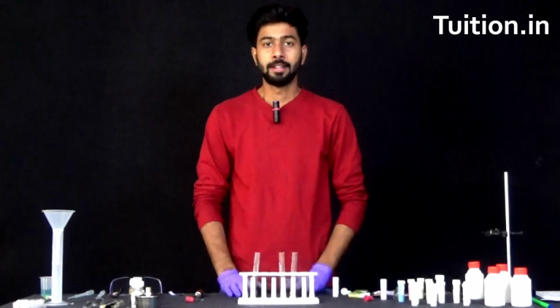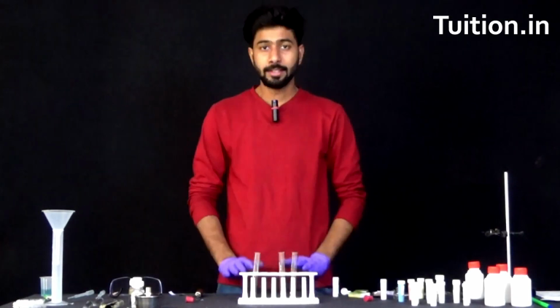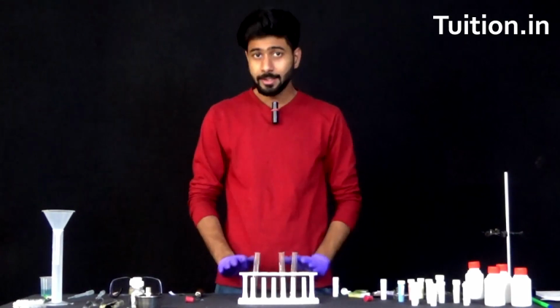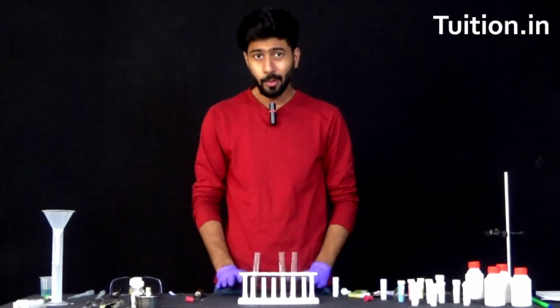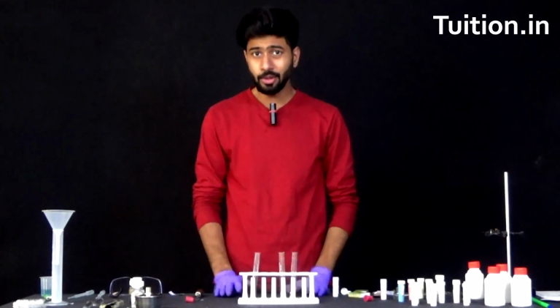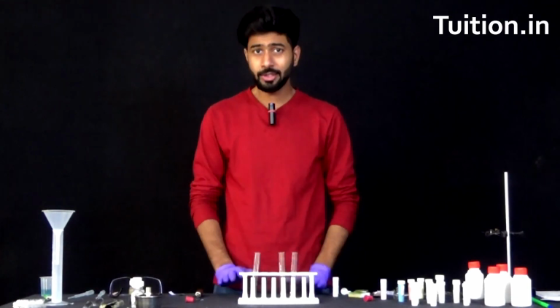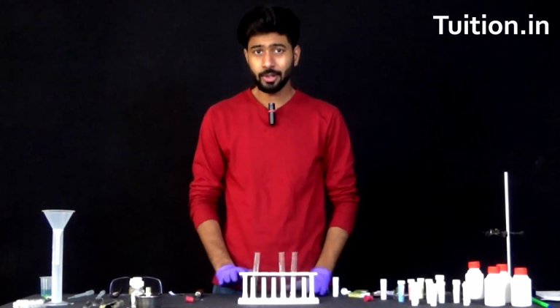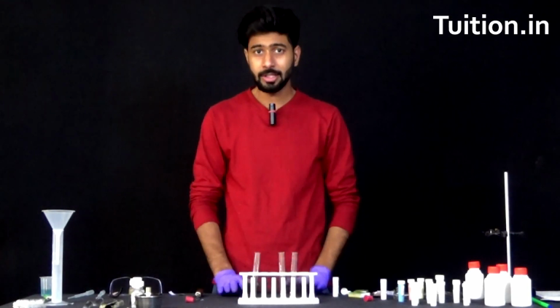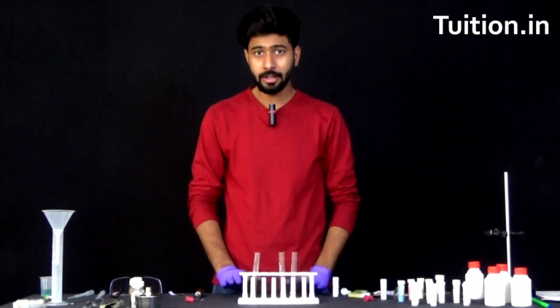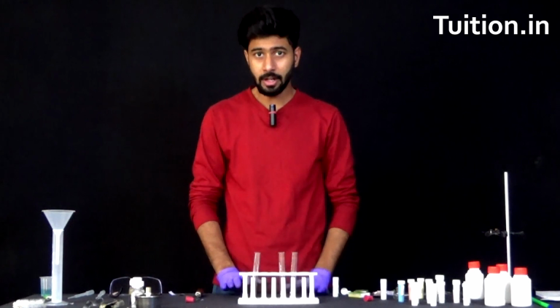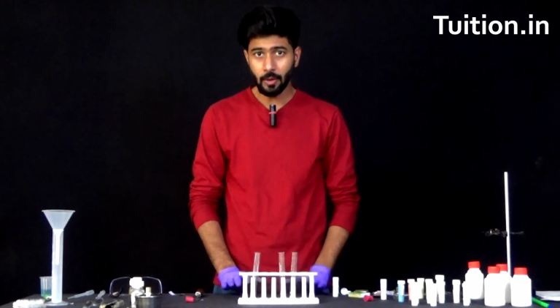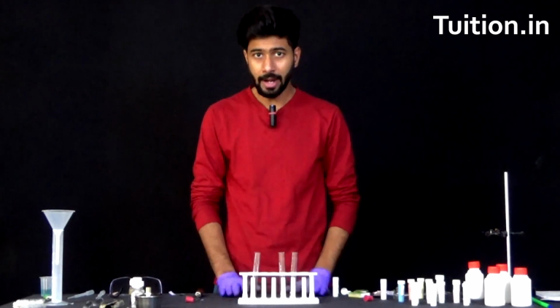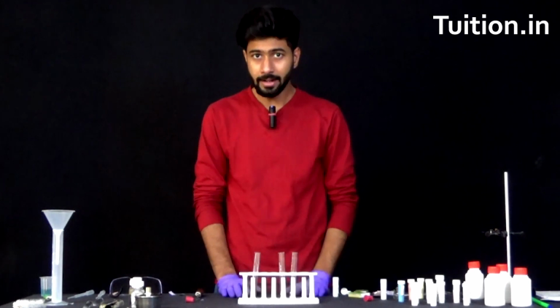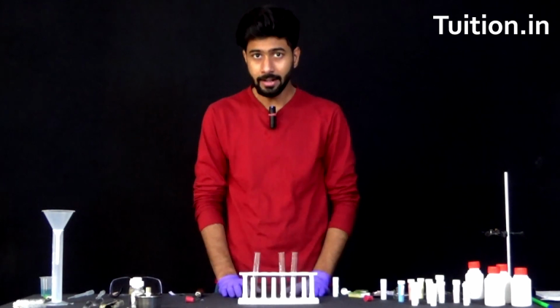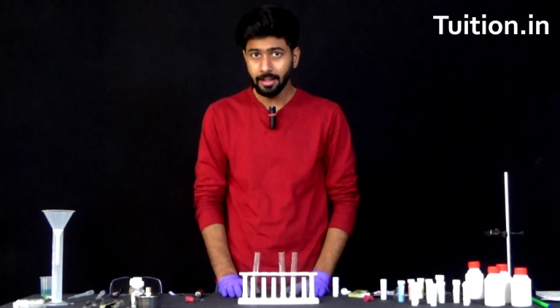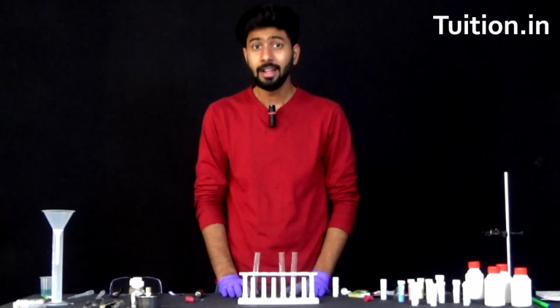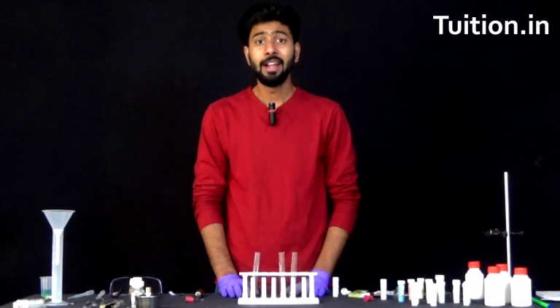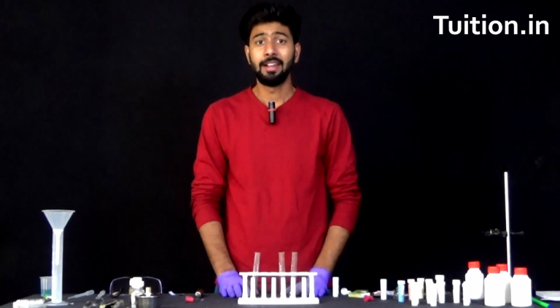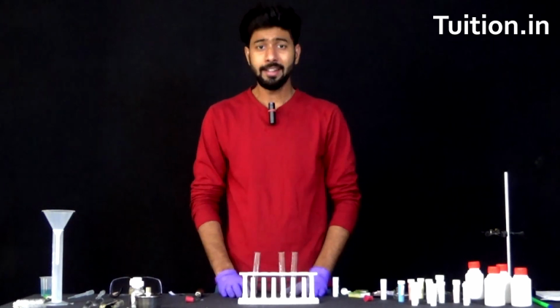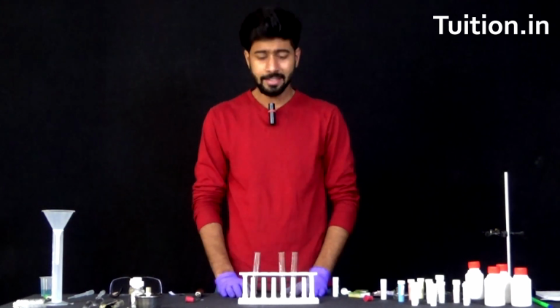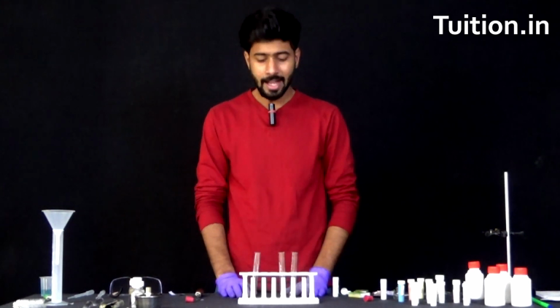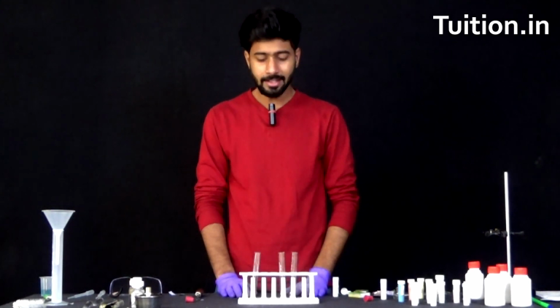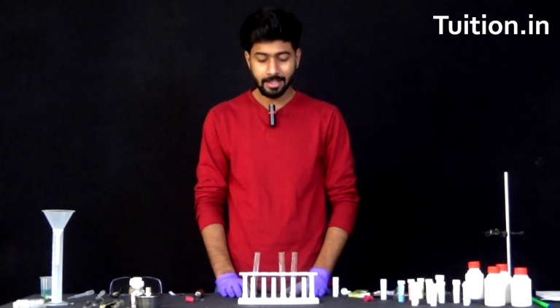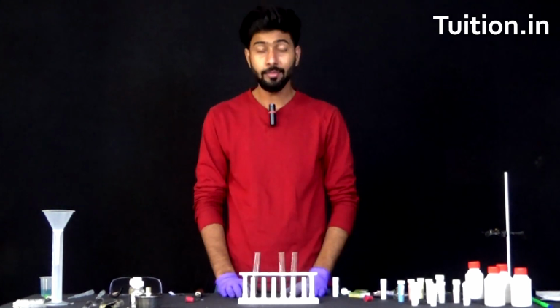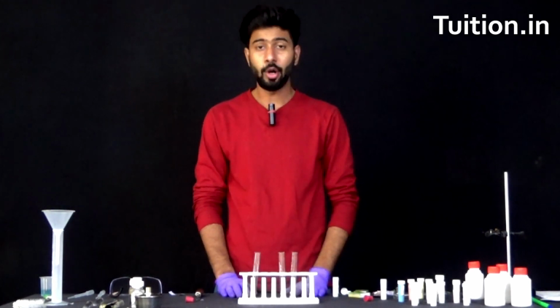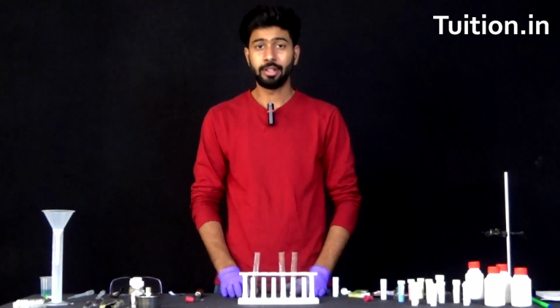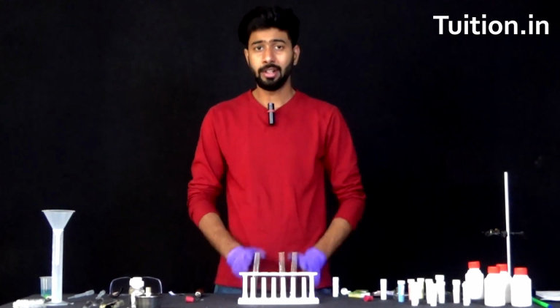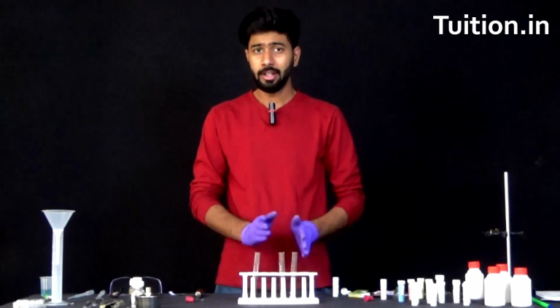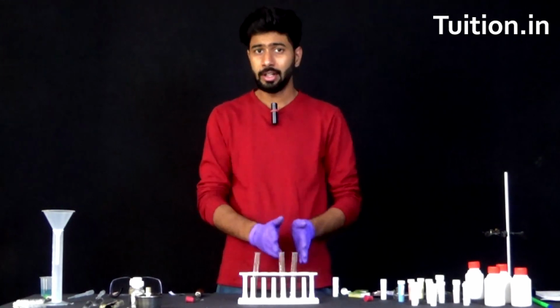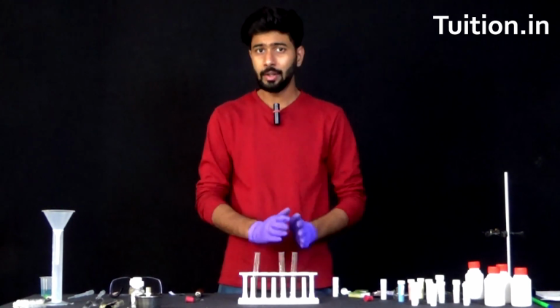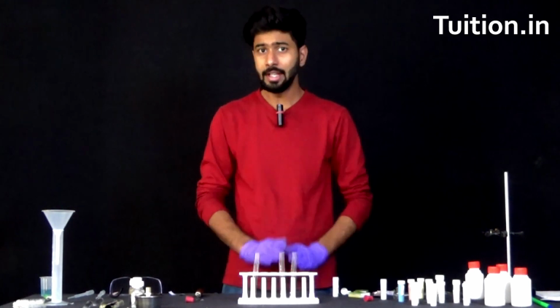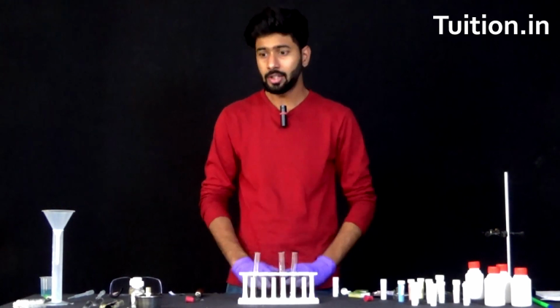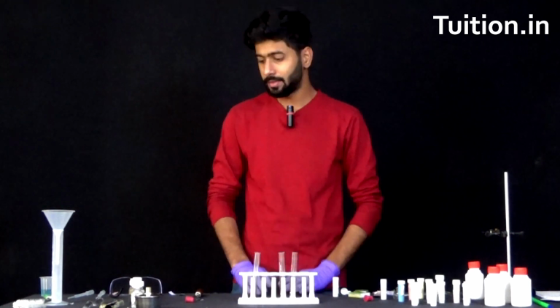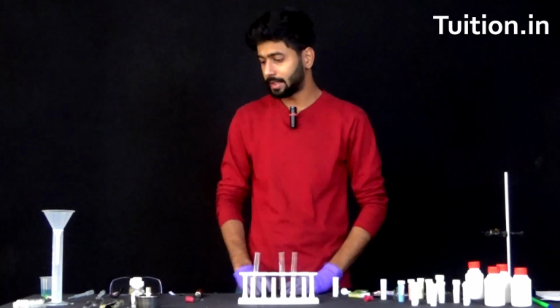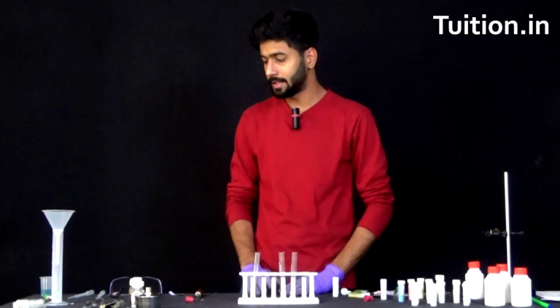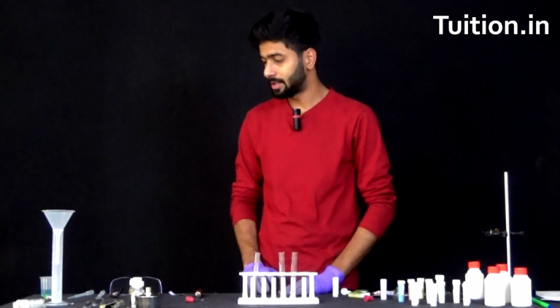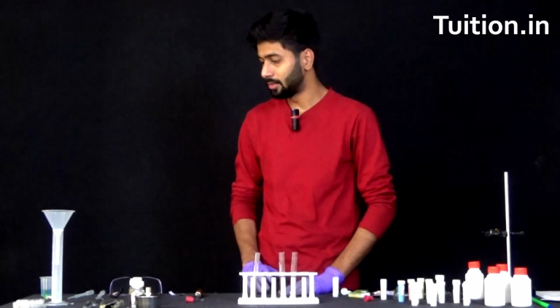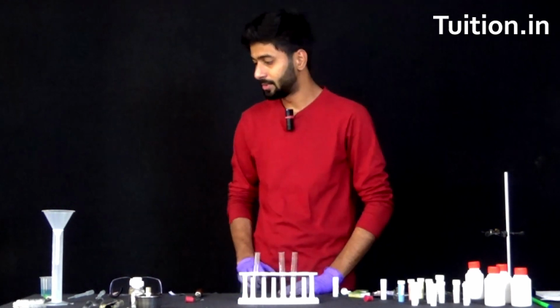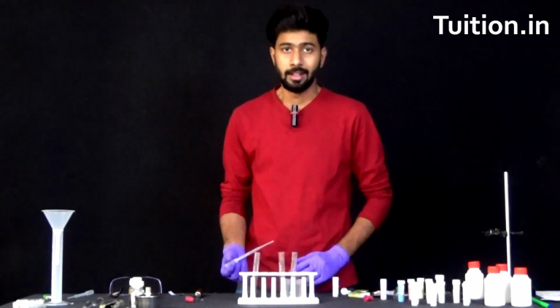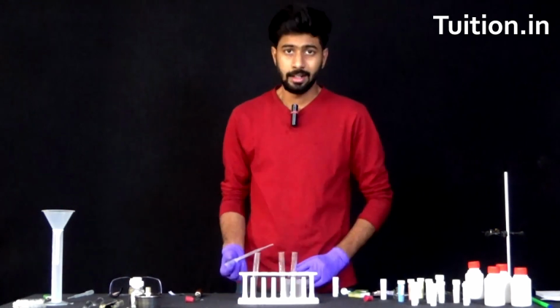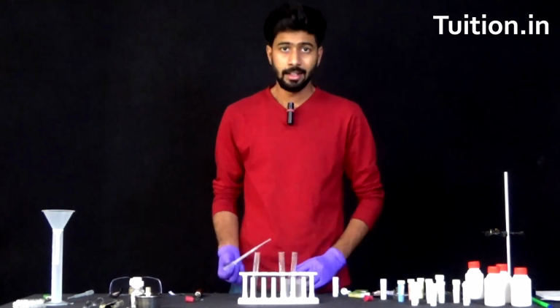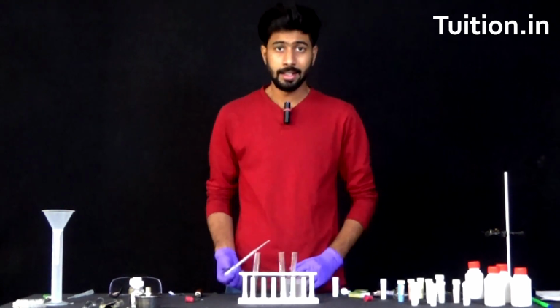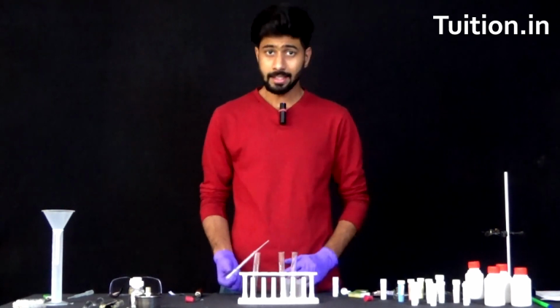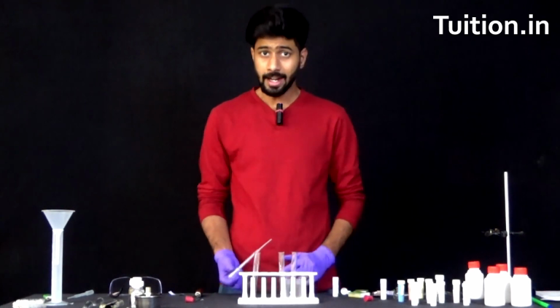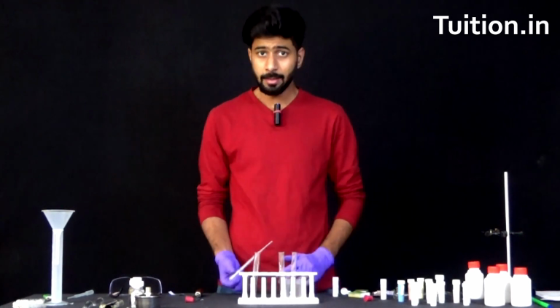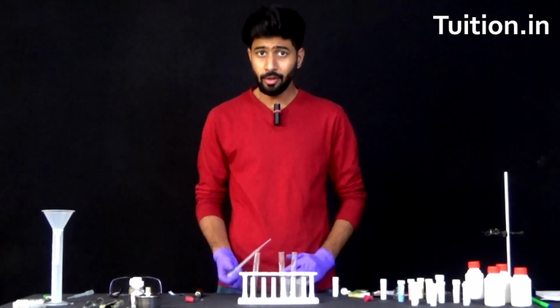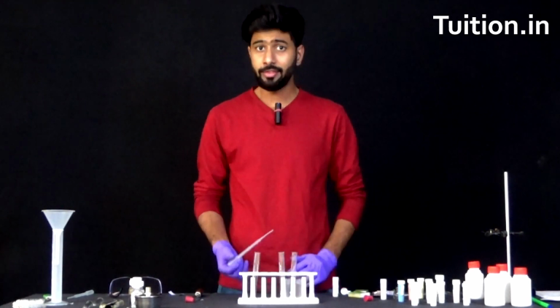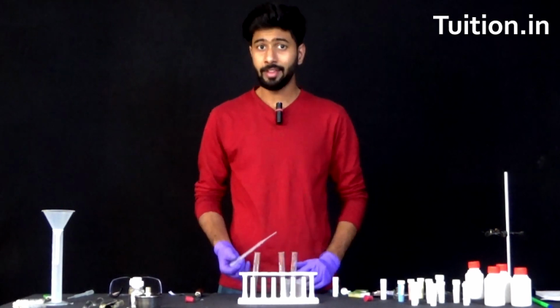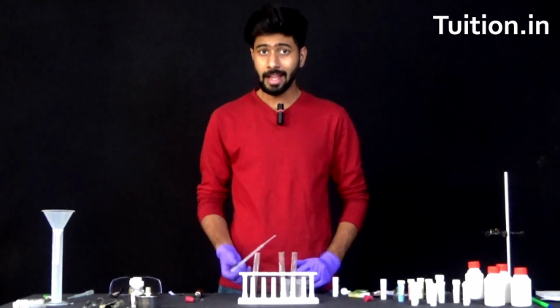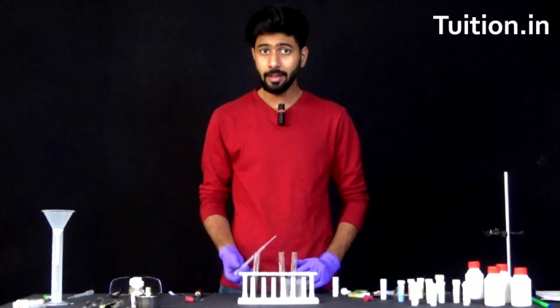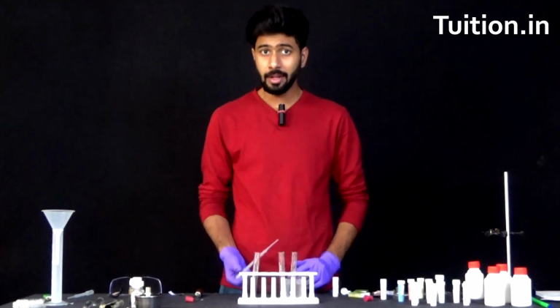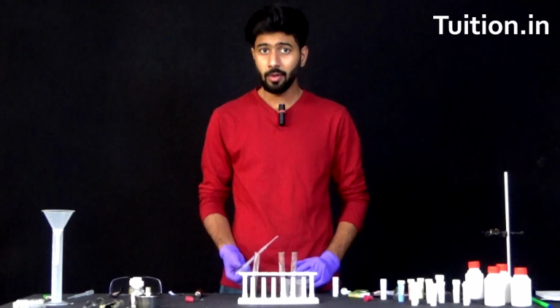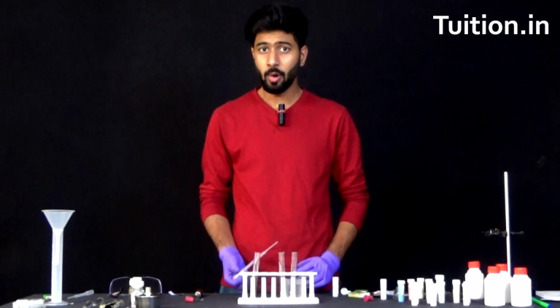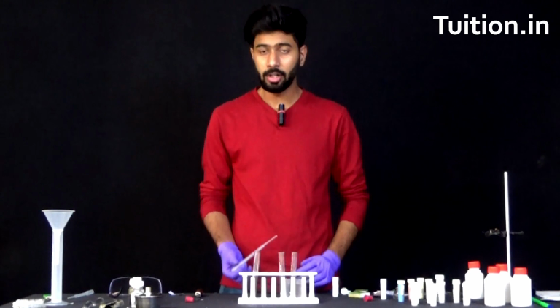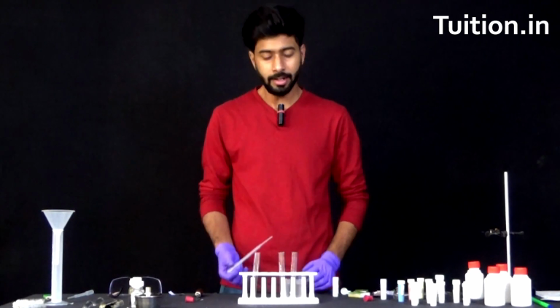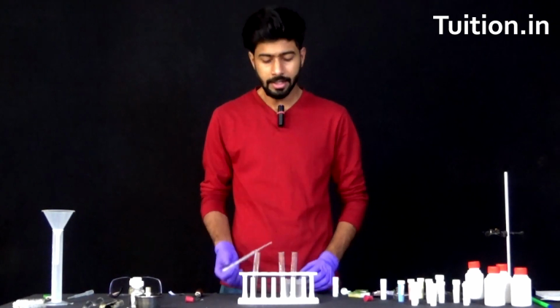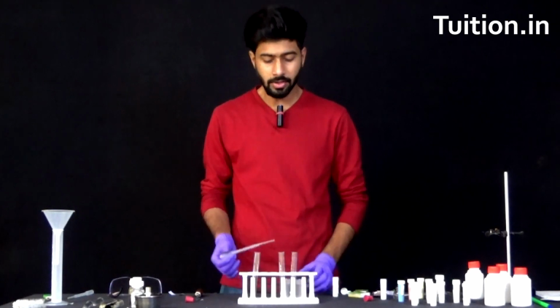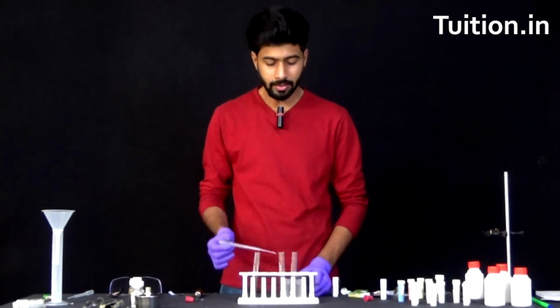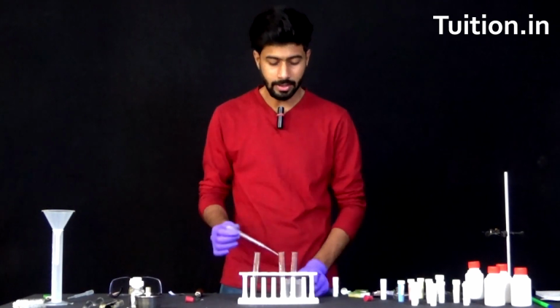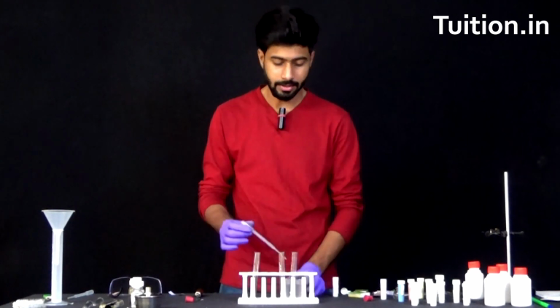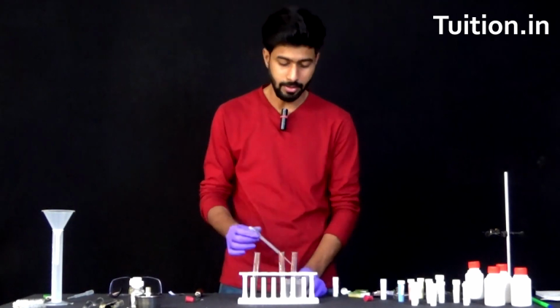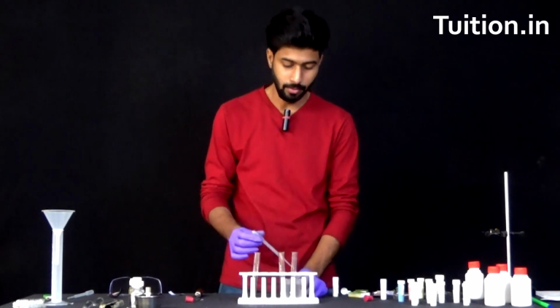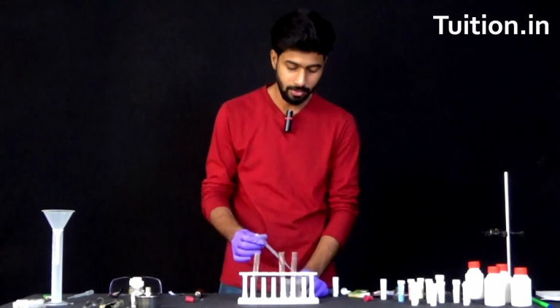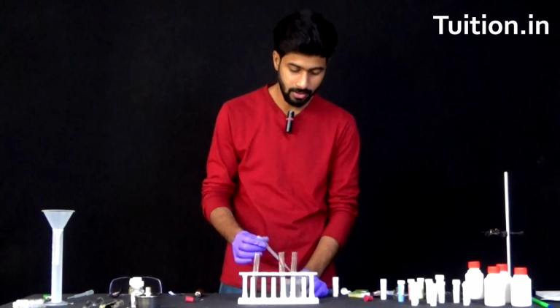Since both the salts are now added, let us add some water to each of the test tubes. Let's add about 5 ml of water in each of the test tubes.